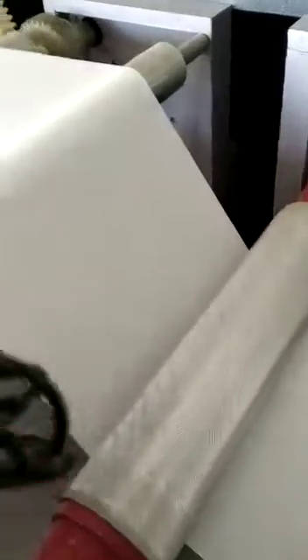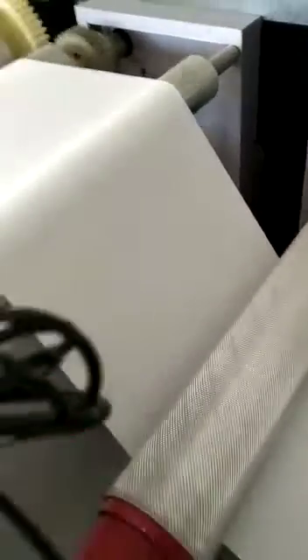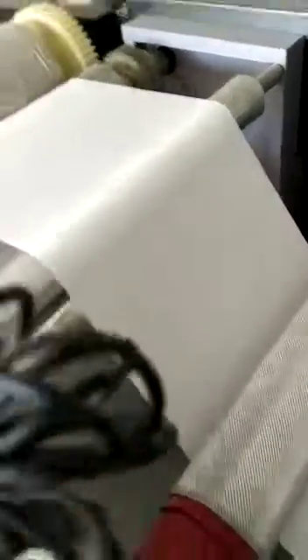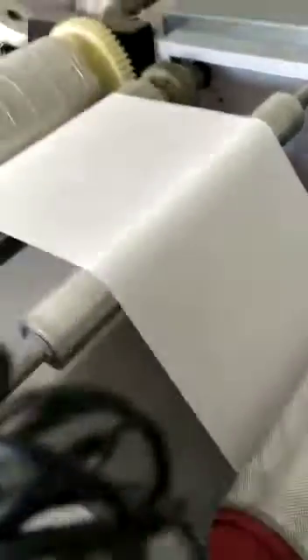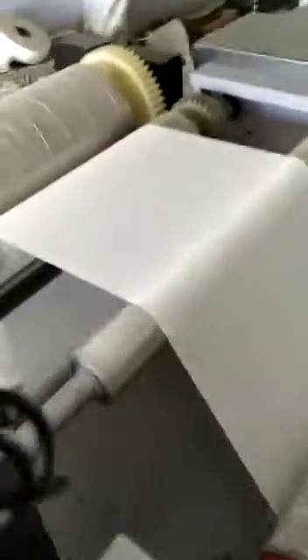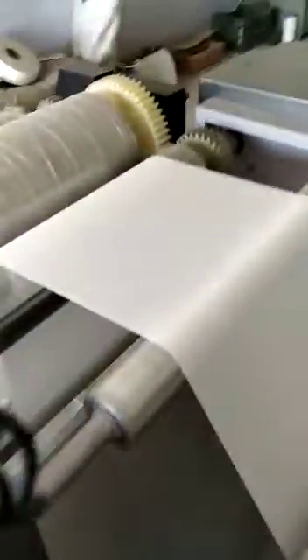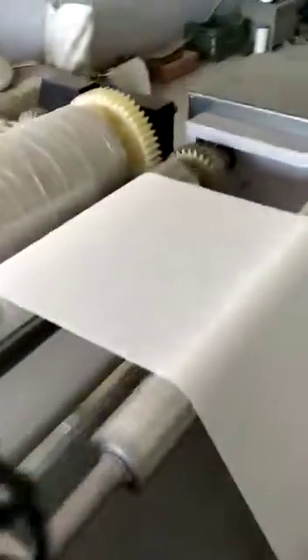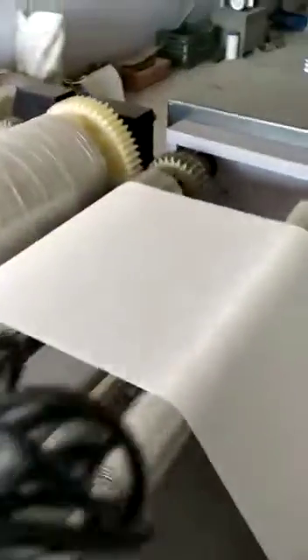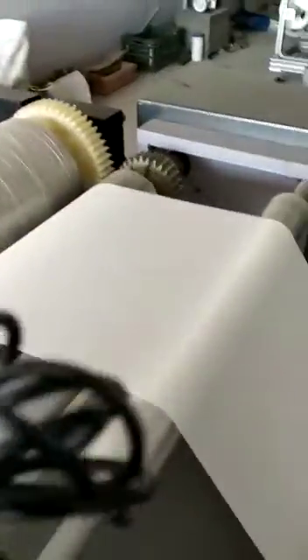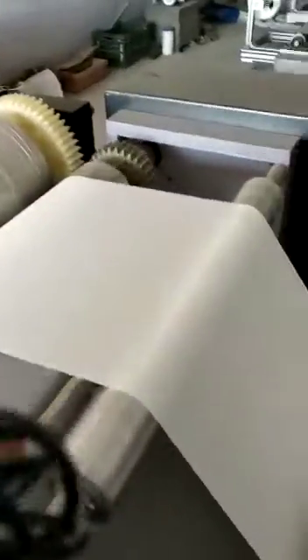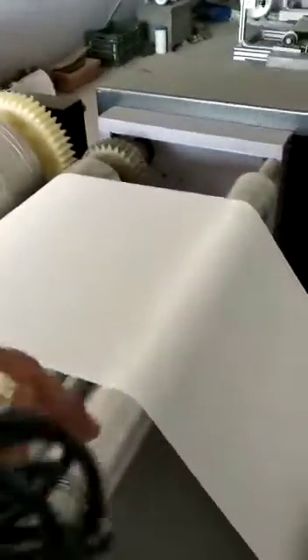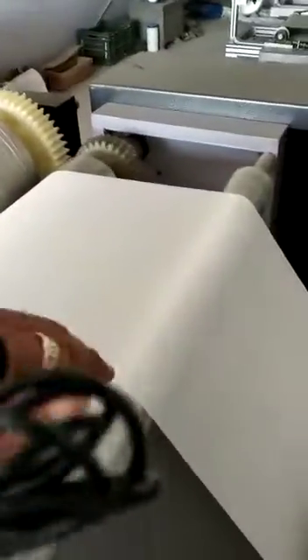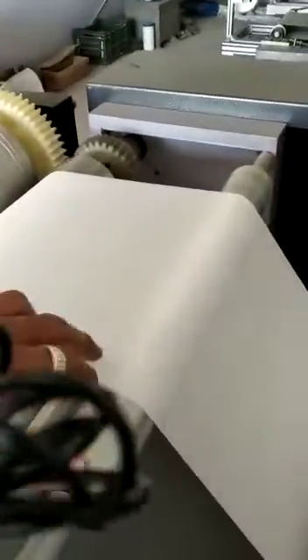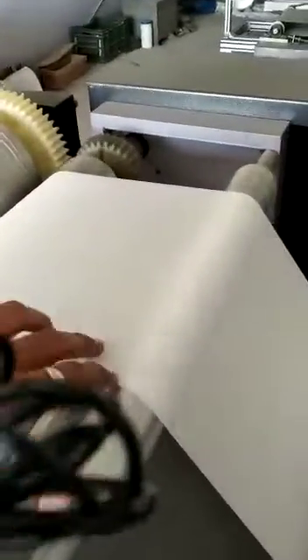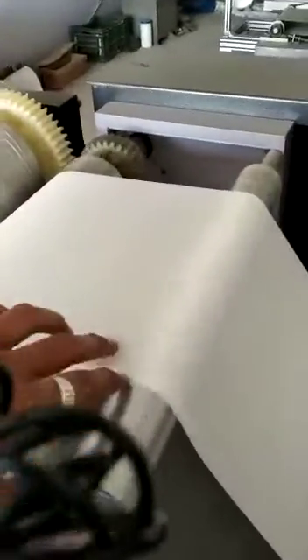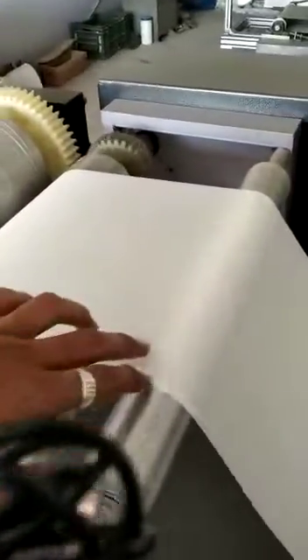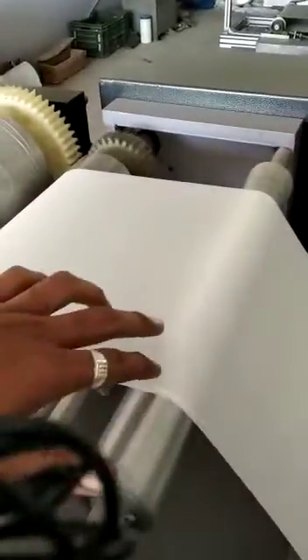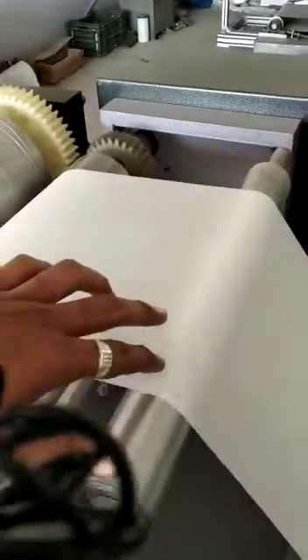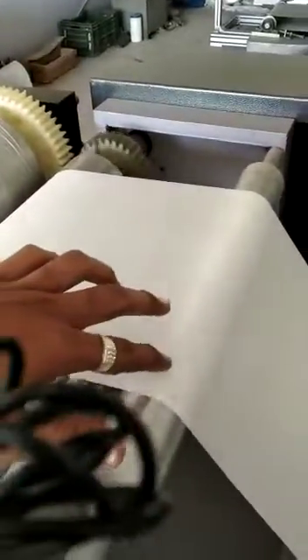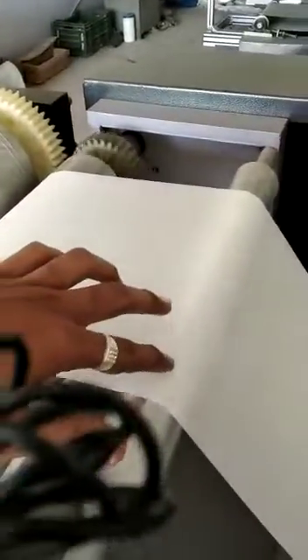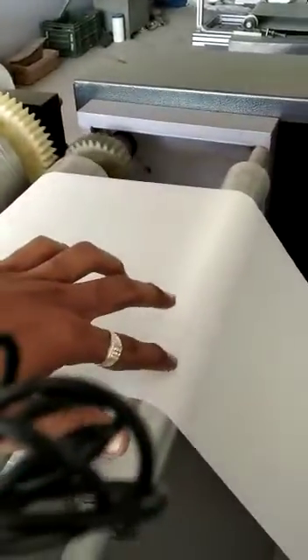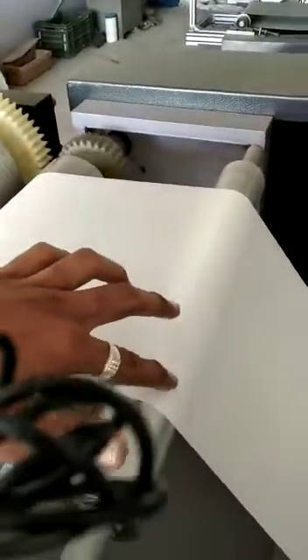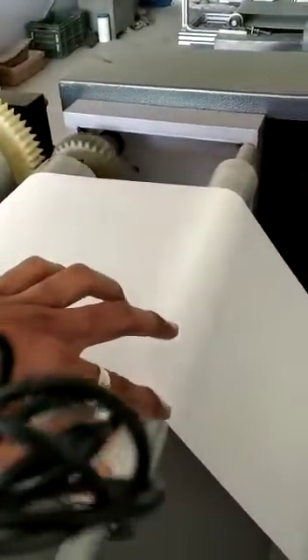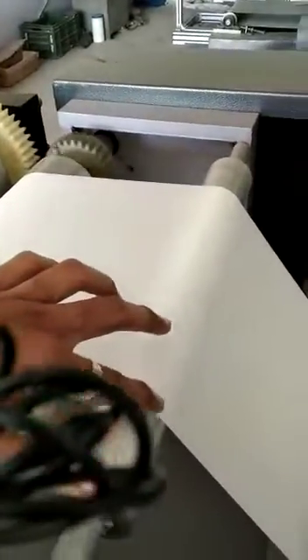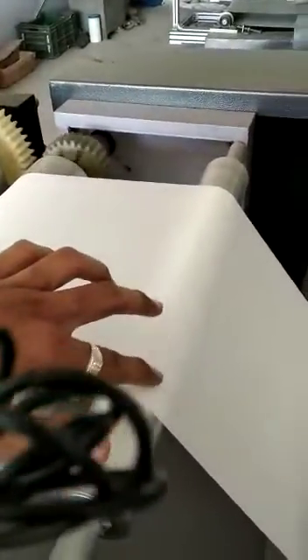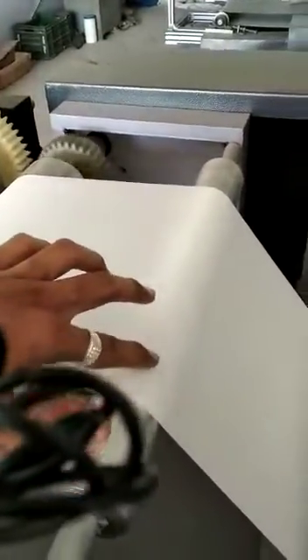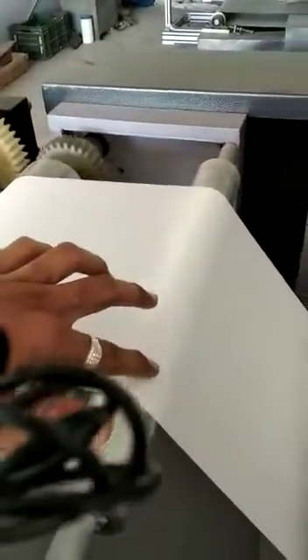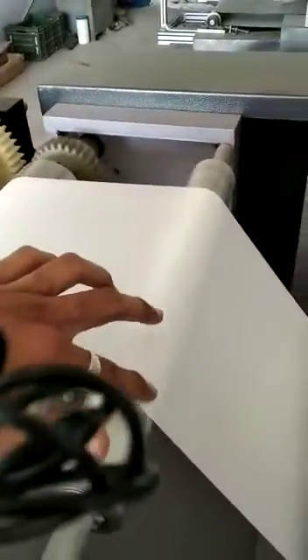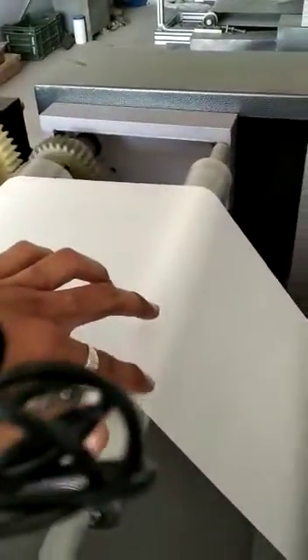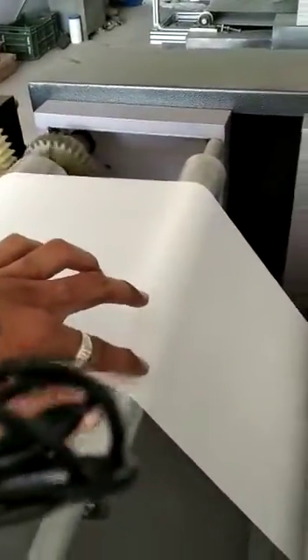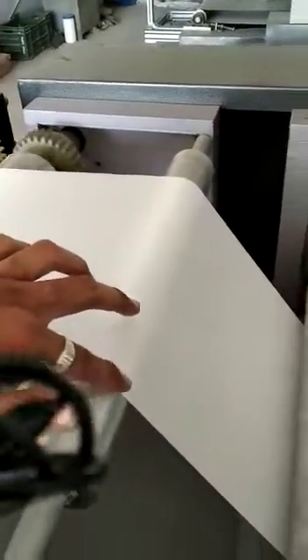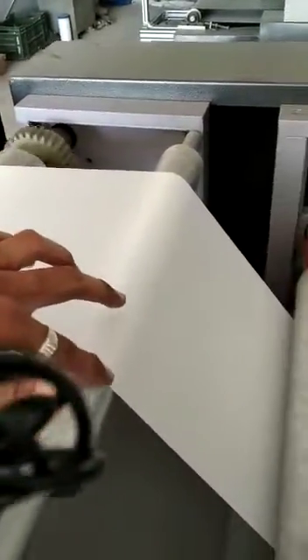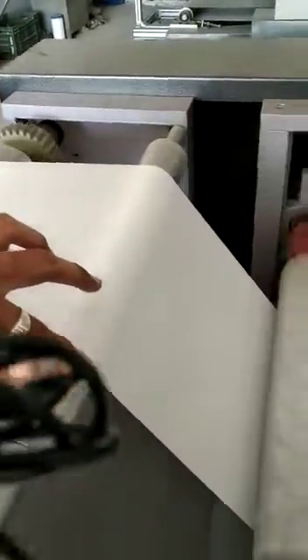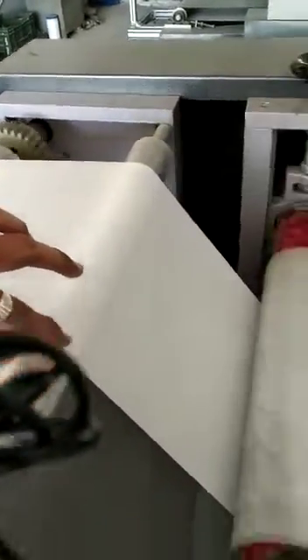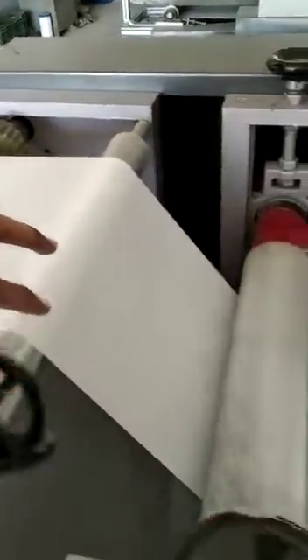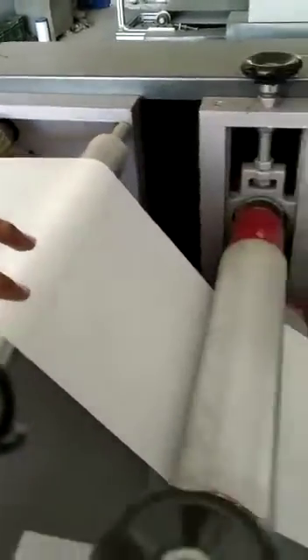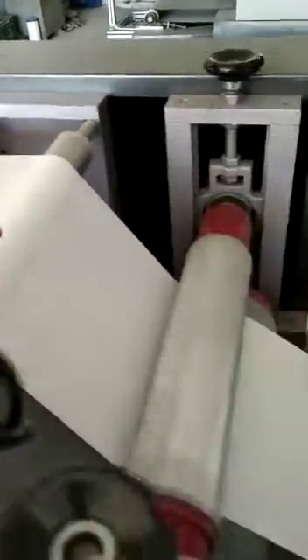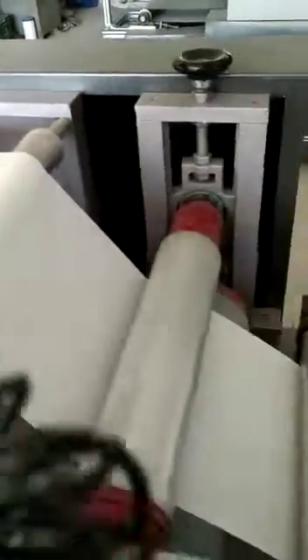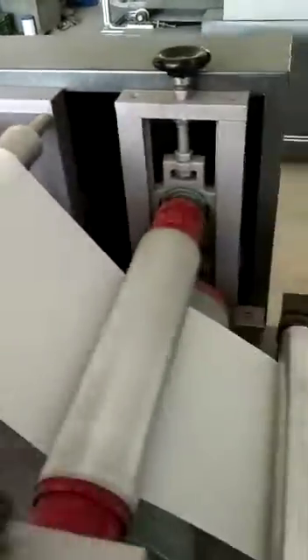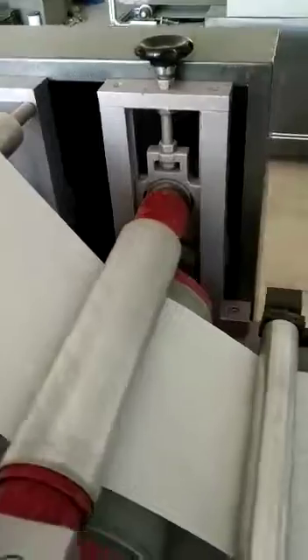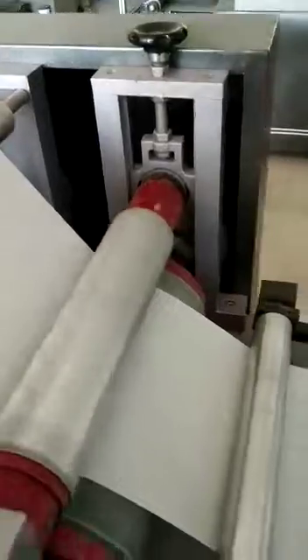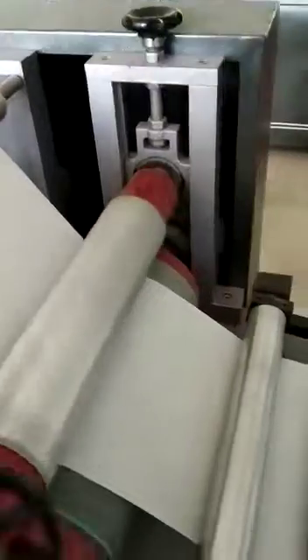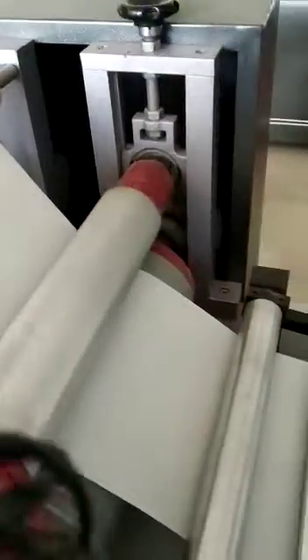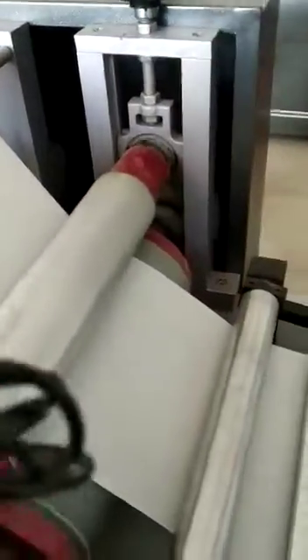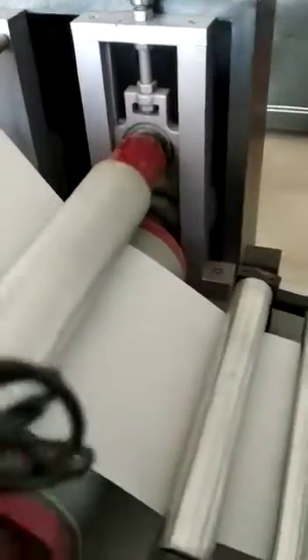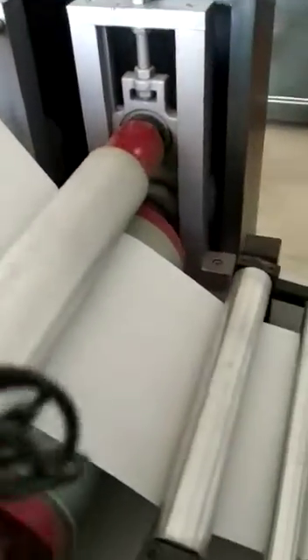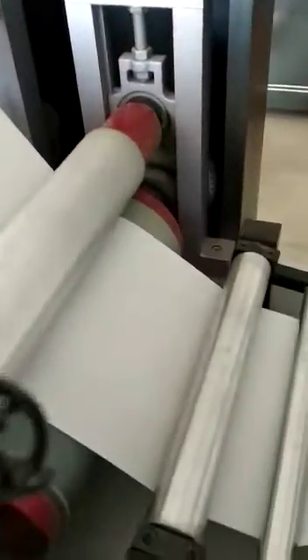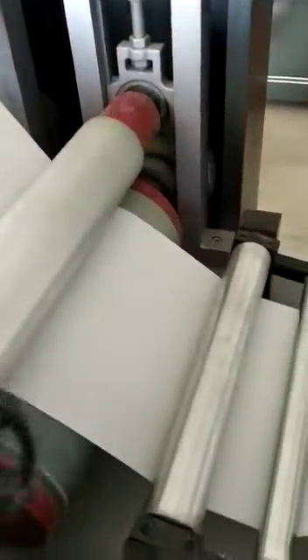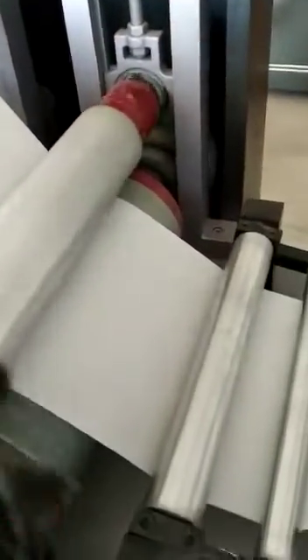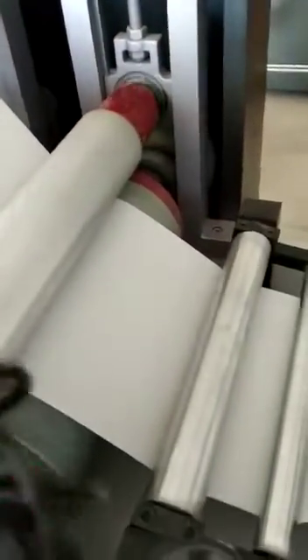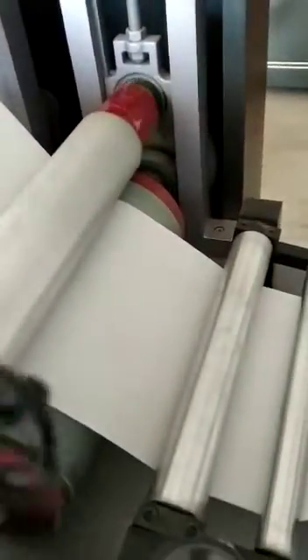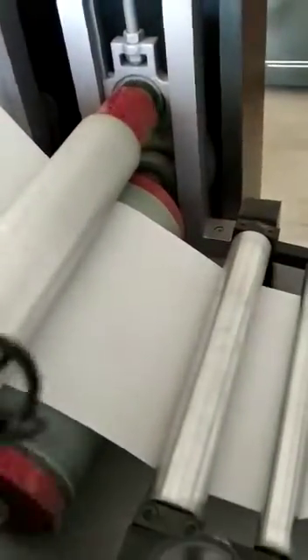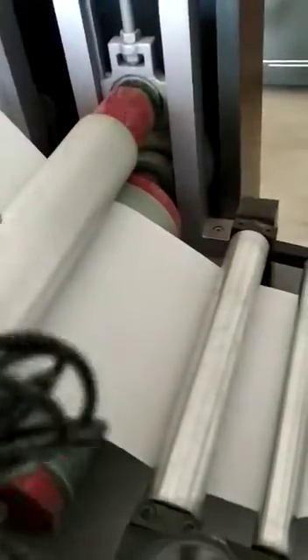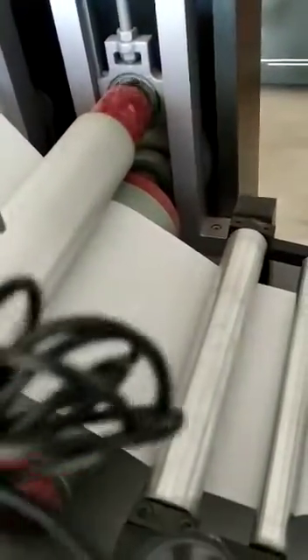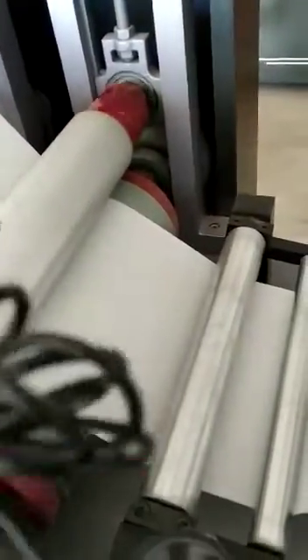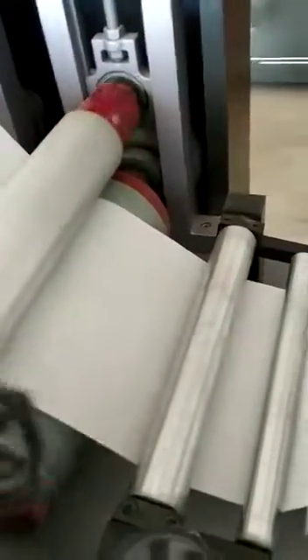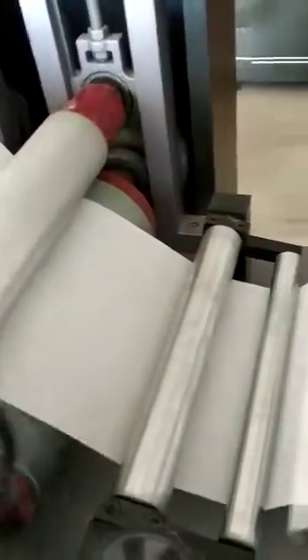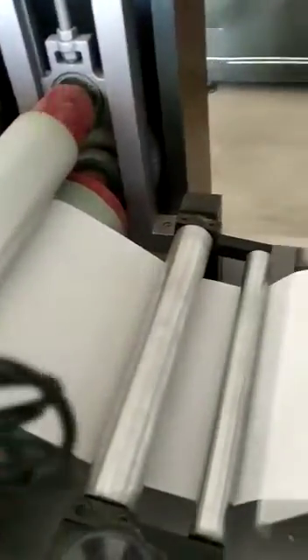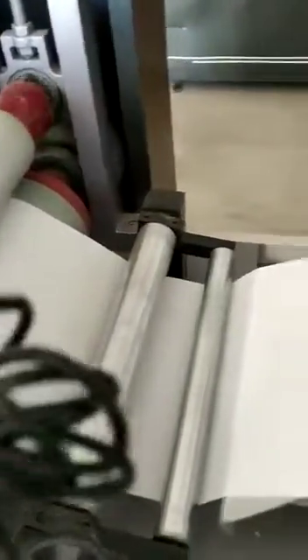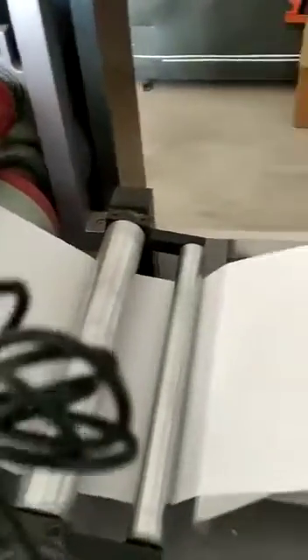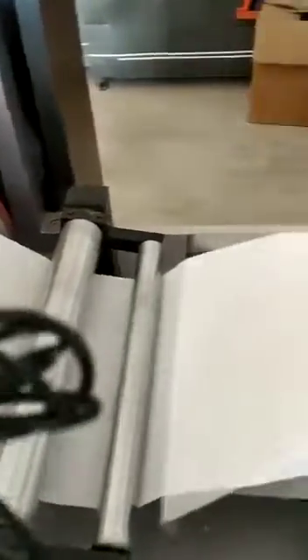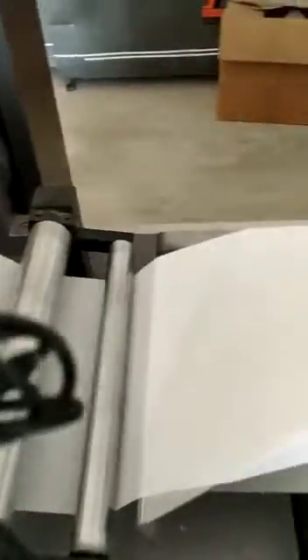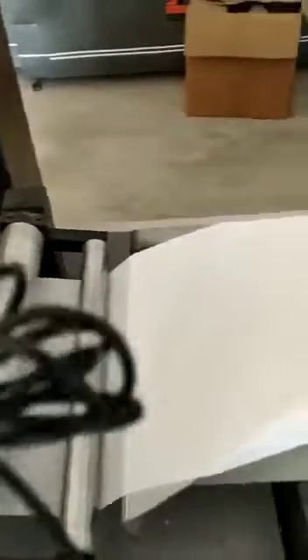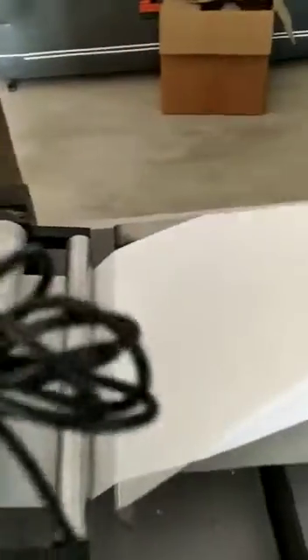After the ink is applied, the material passes through the embossing unit — this is called the embossing unit. Right now there is no emboss design, but after printing it passes to the embossing unit.